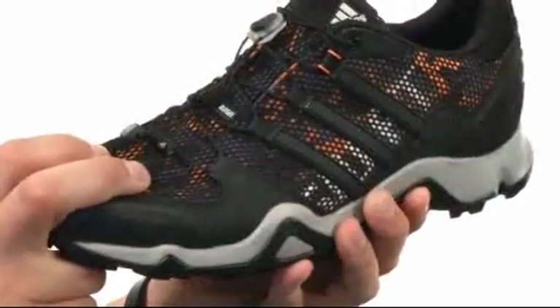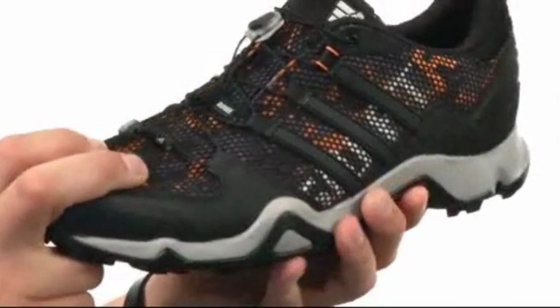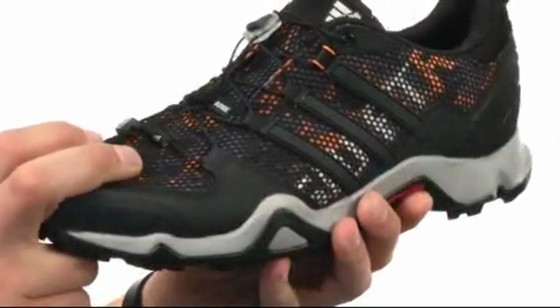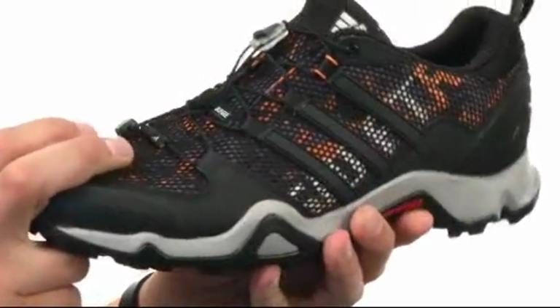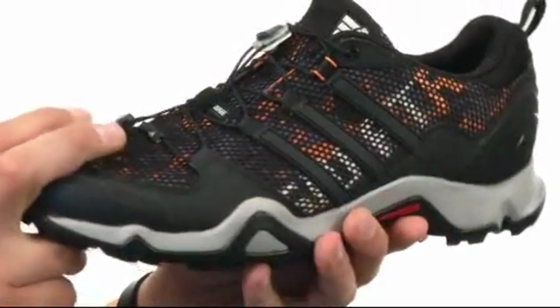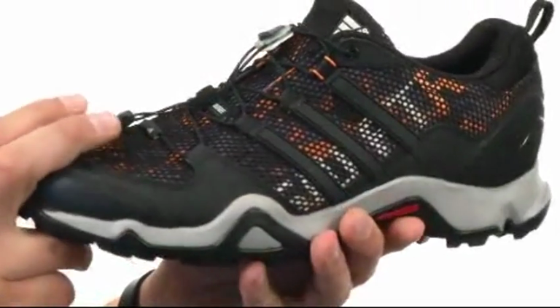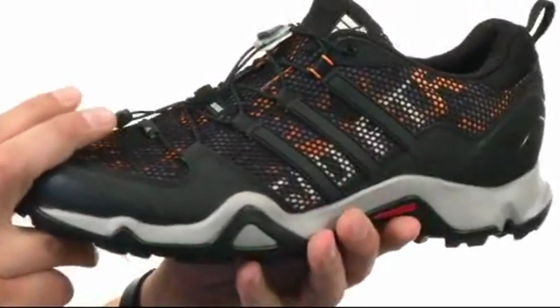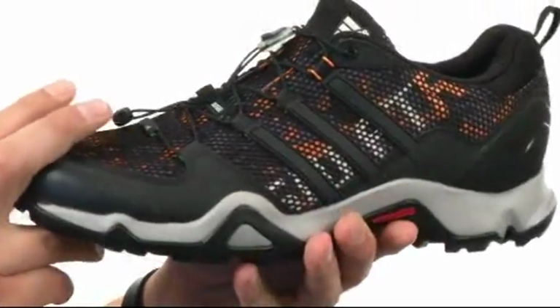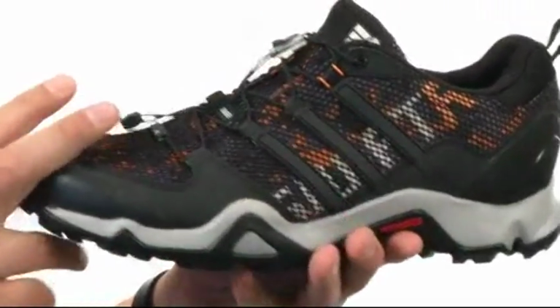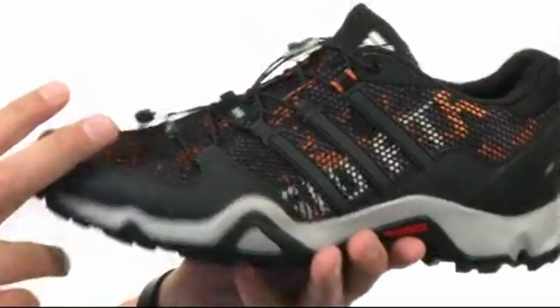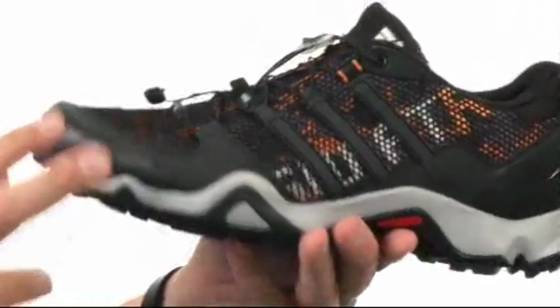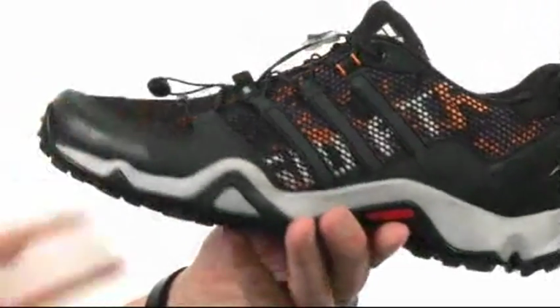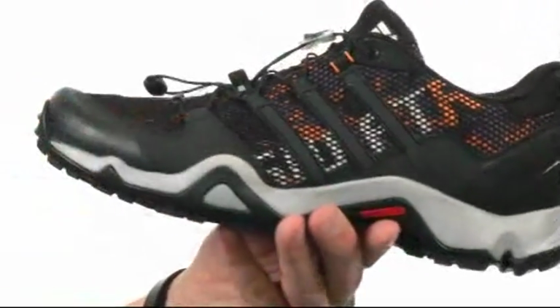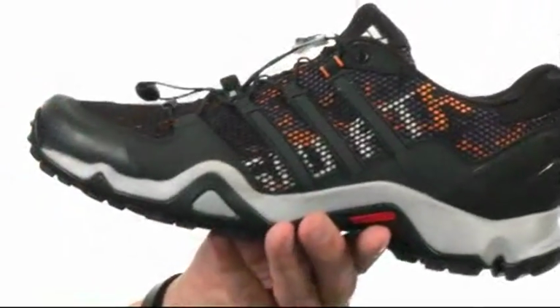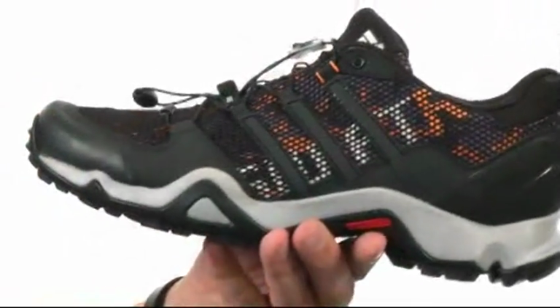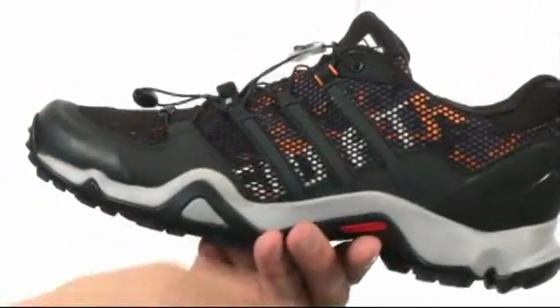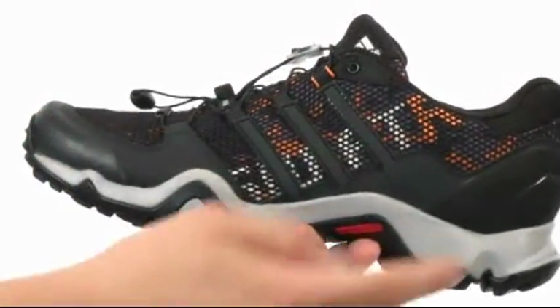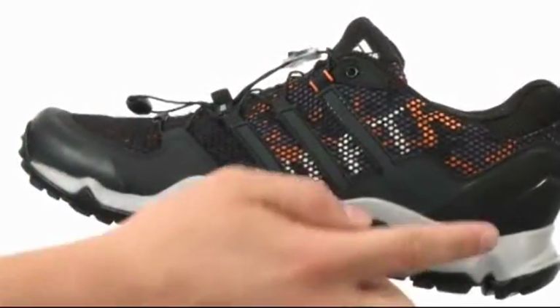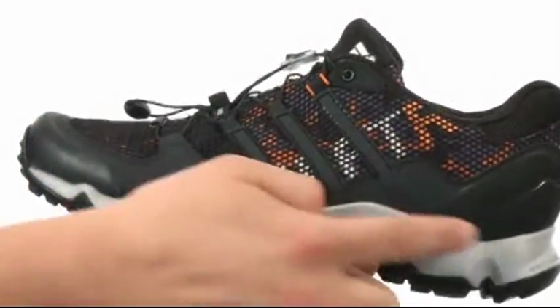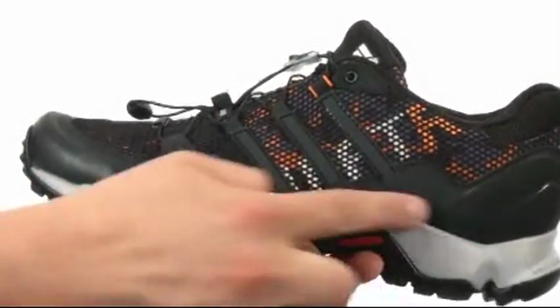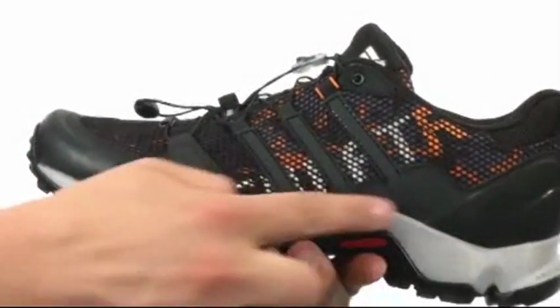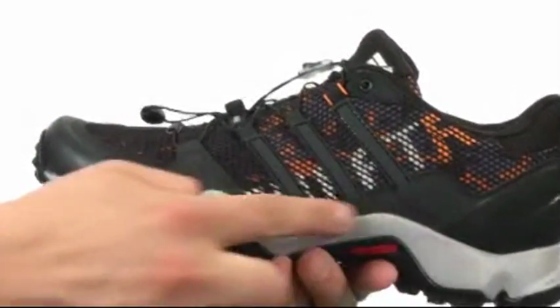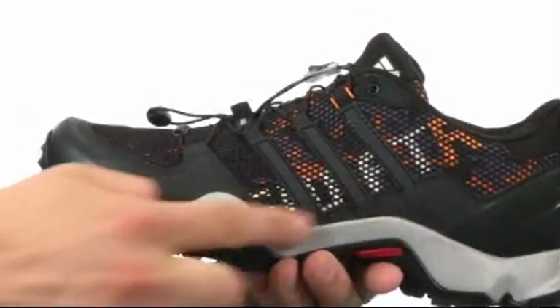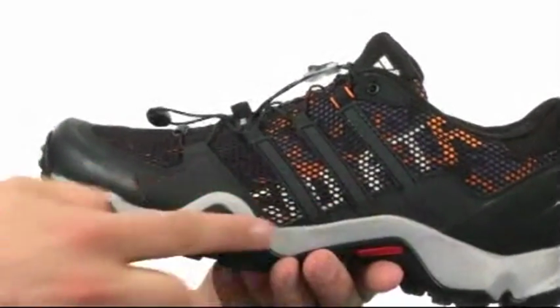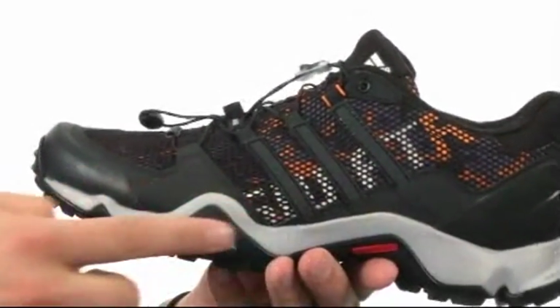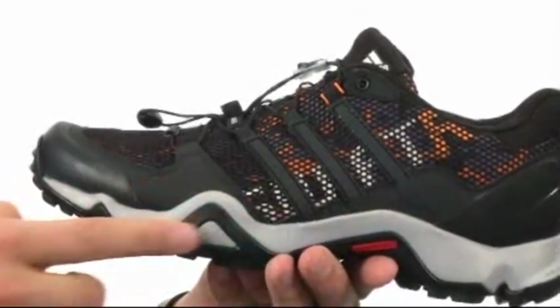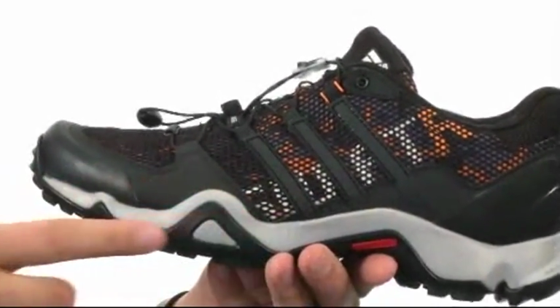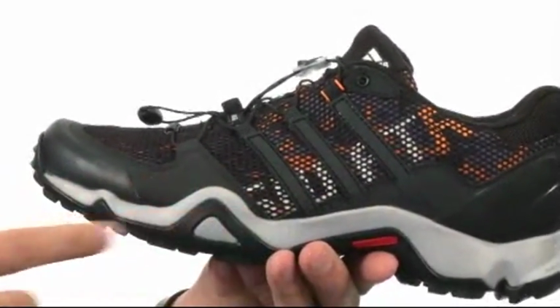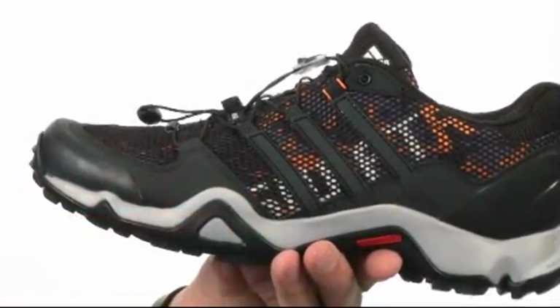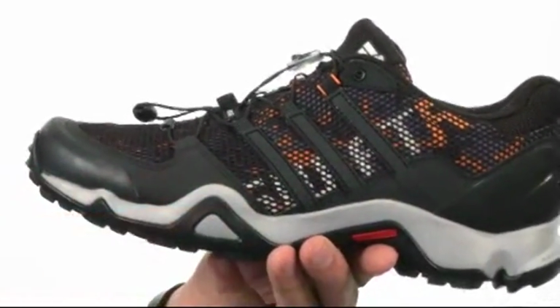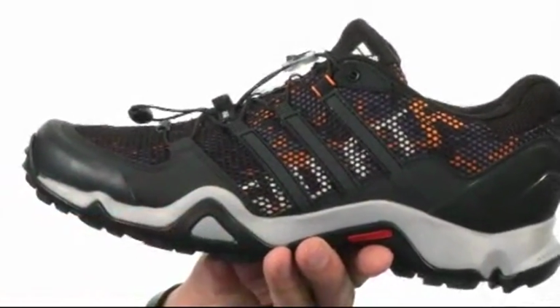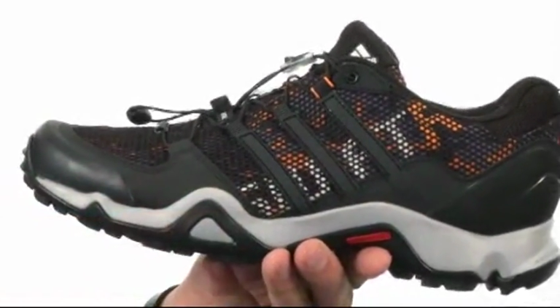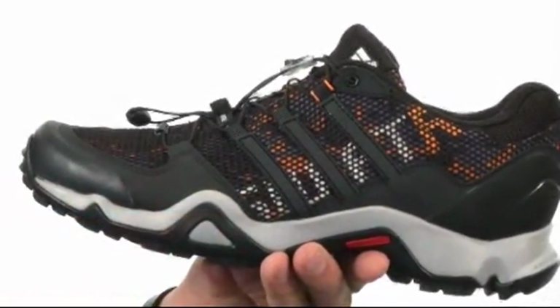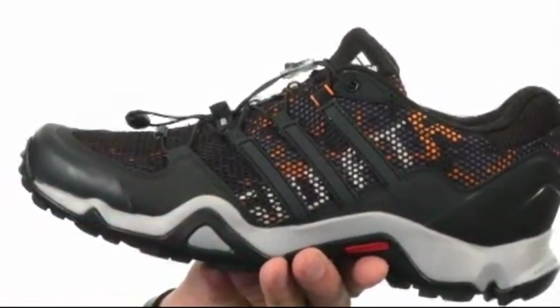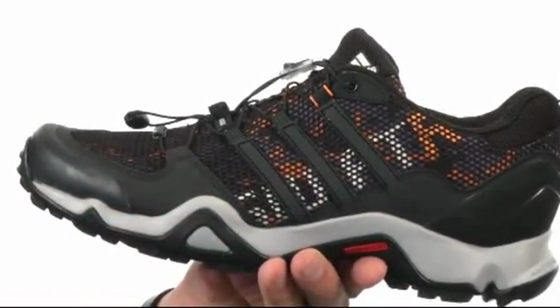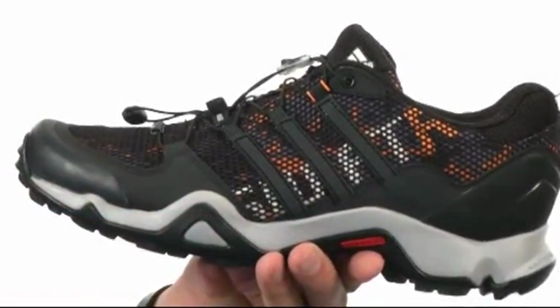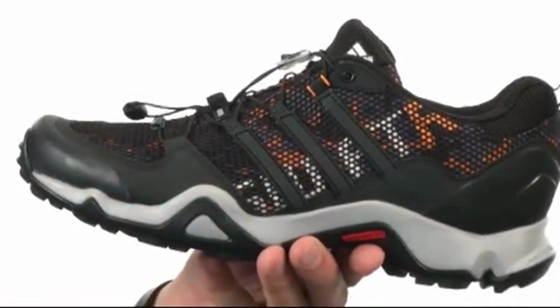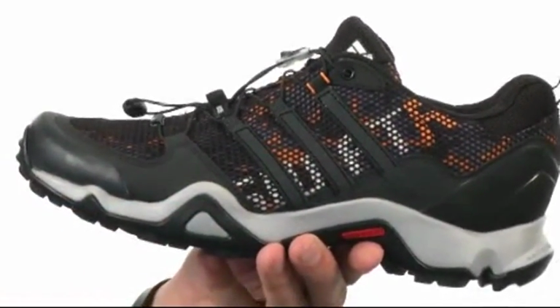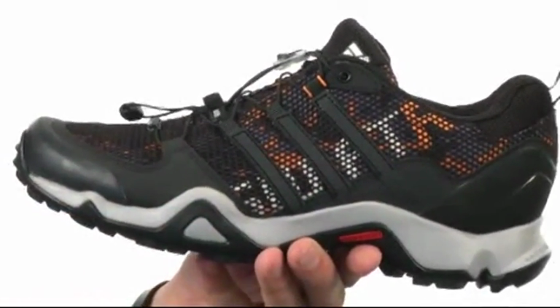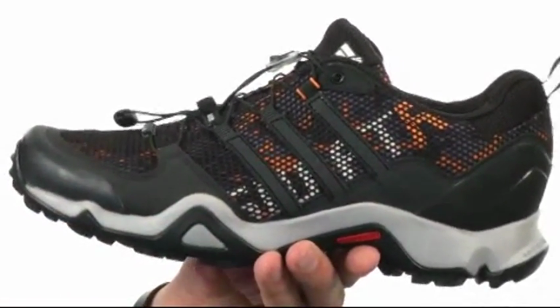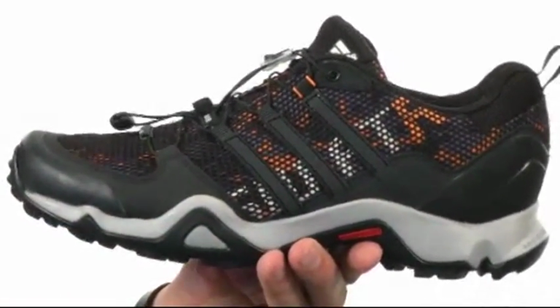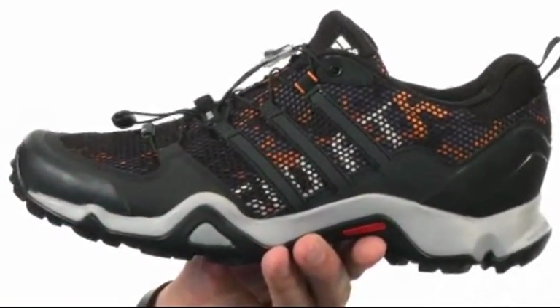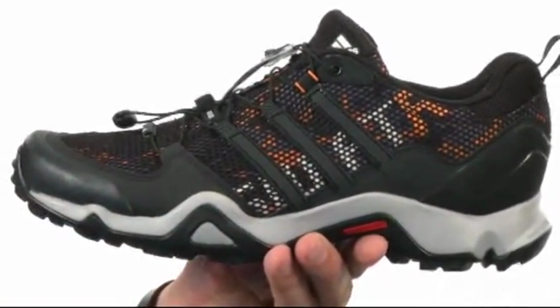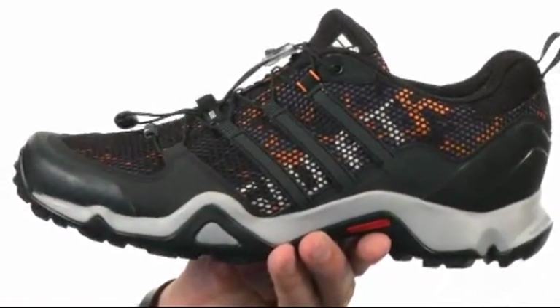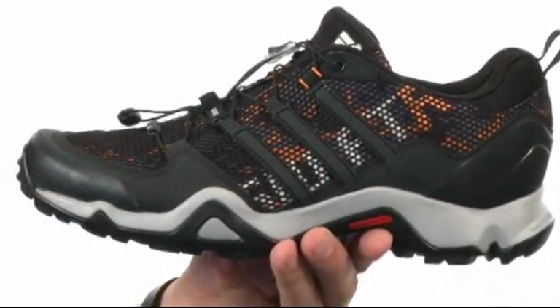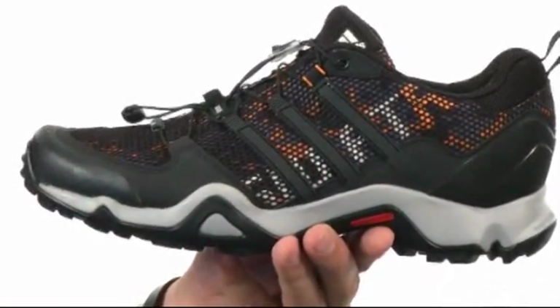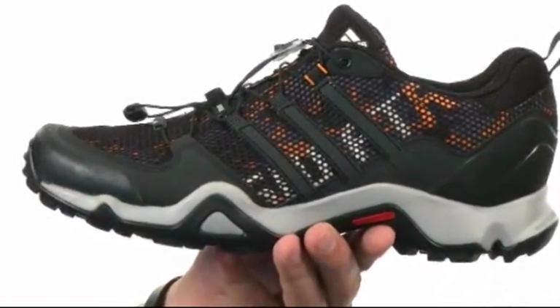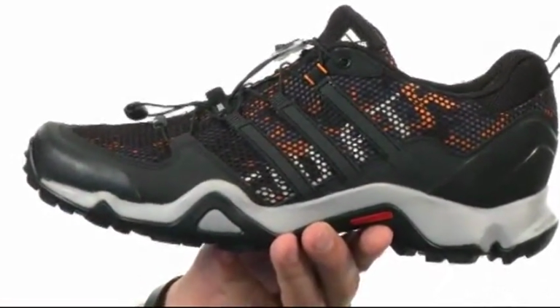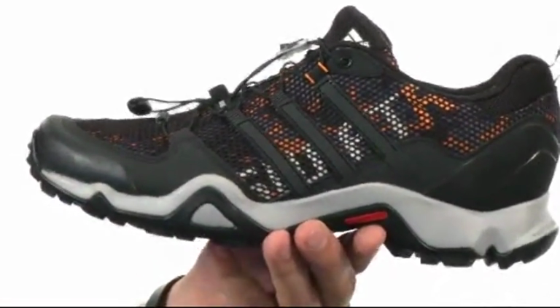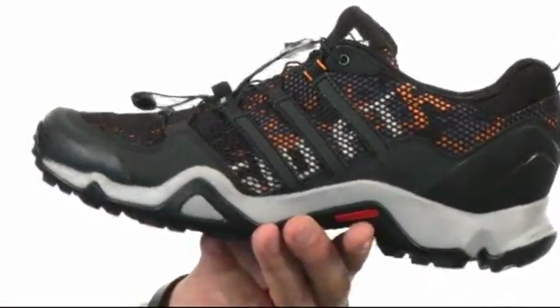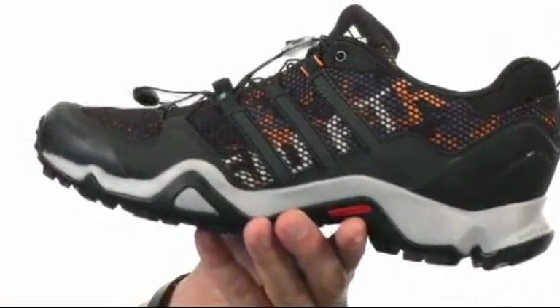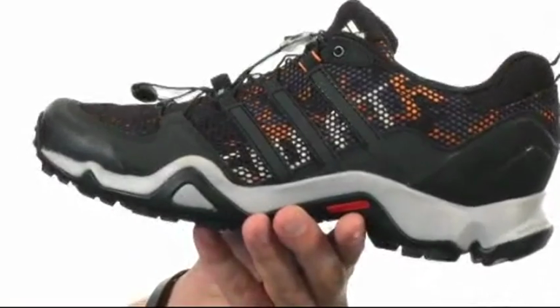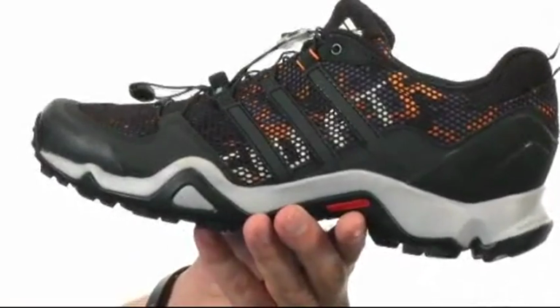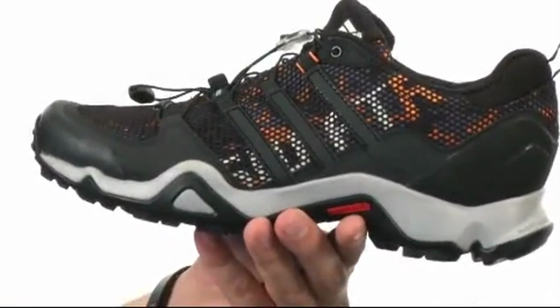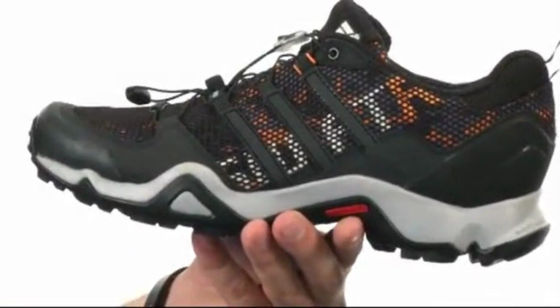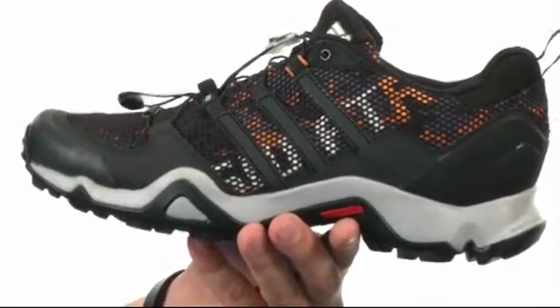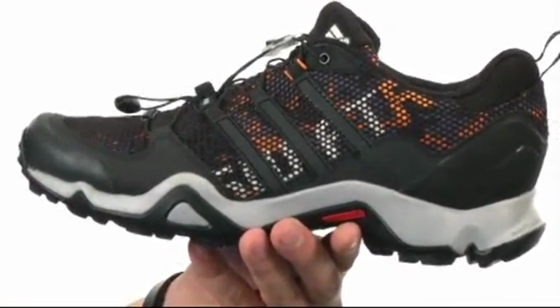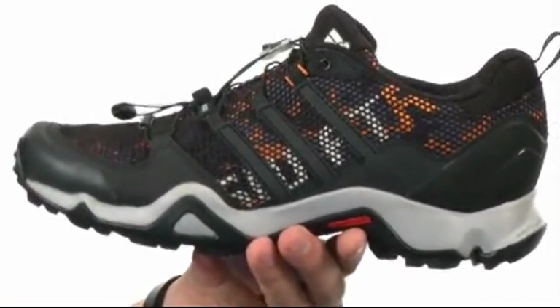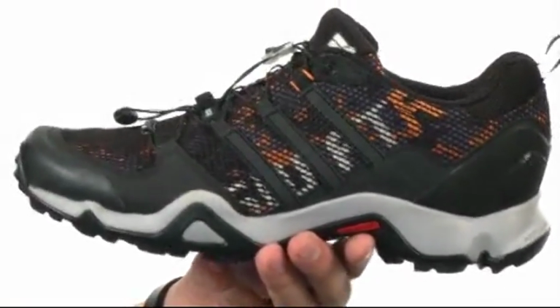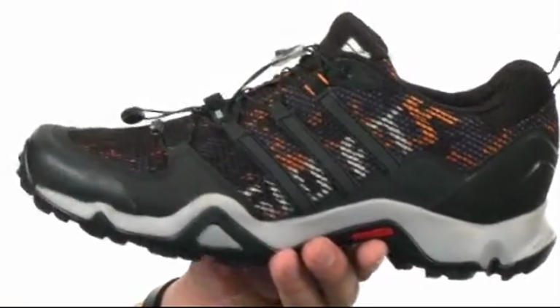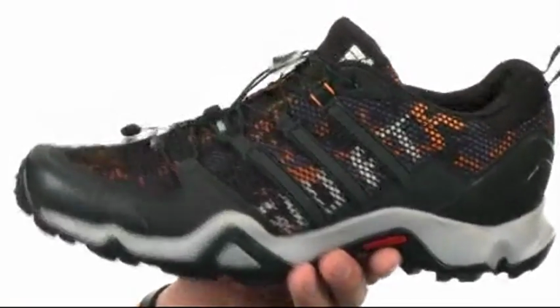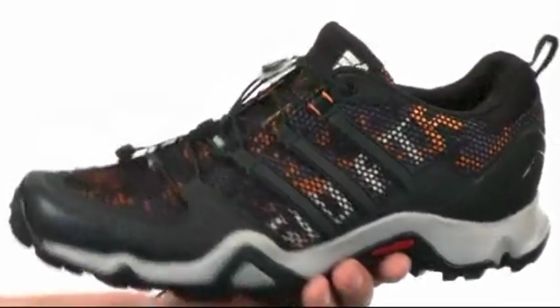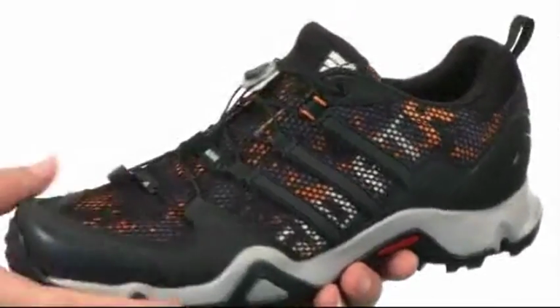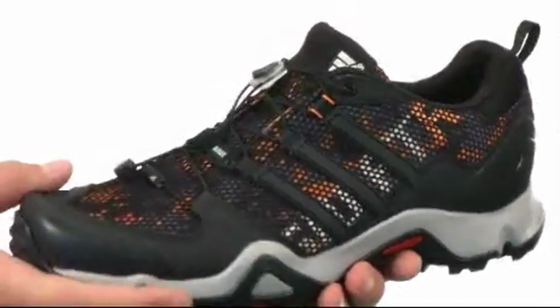You have a protective toe rand up front to keep your feet nice and protected. You also have a full-length Adiprene Plus midsole that'll give you excellent propulsion and efficiency in your stride.